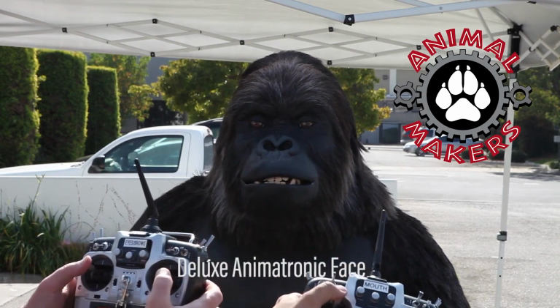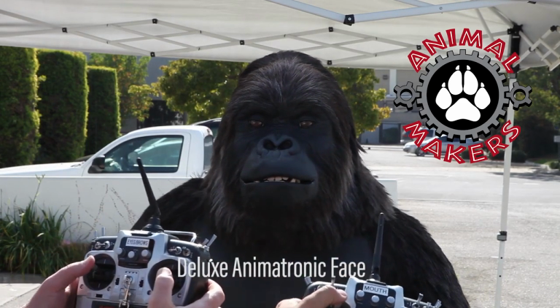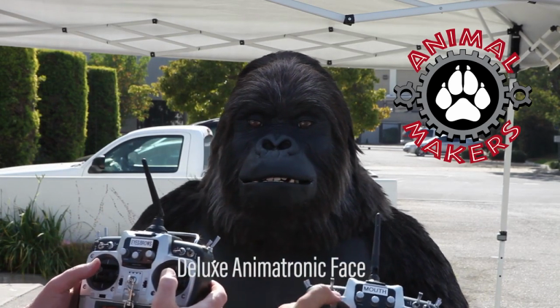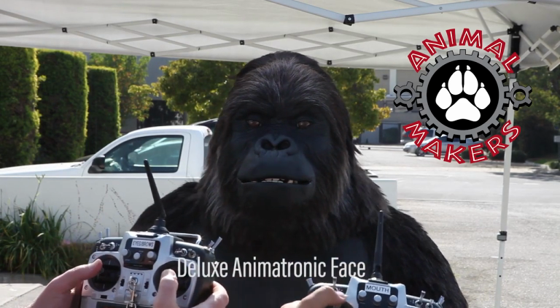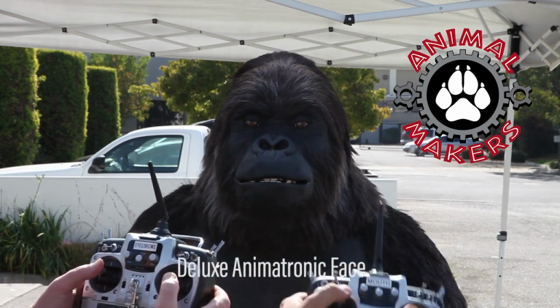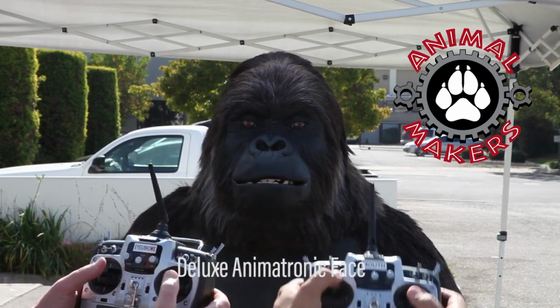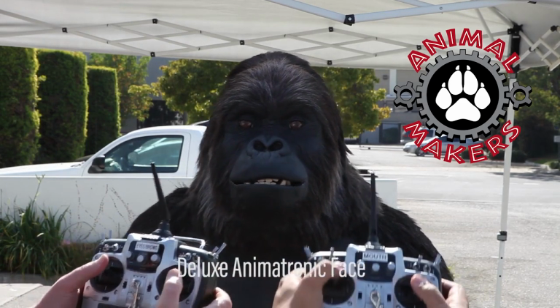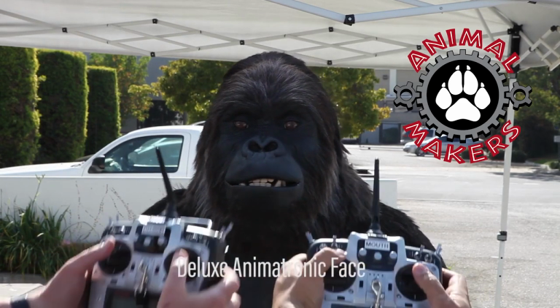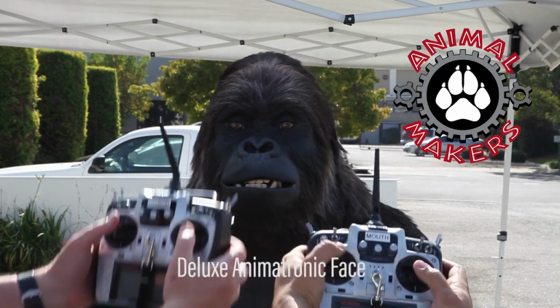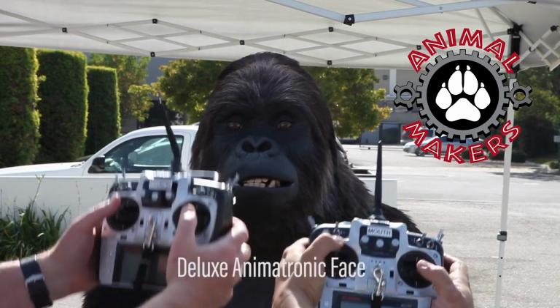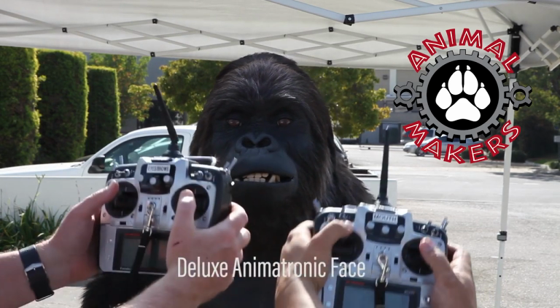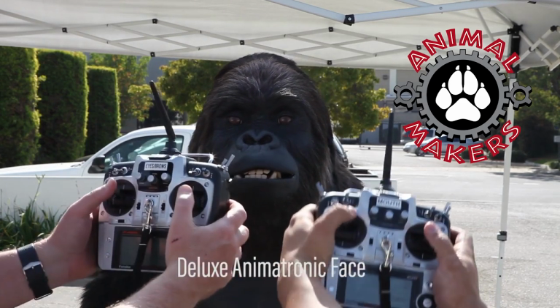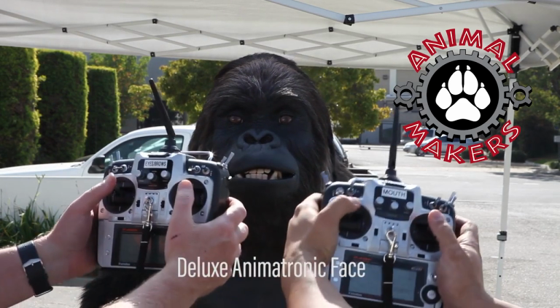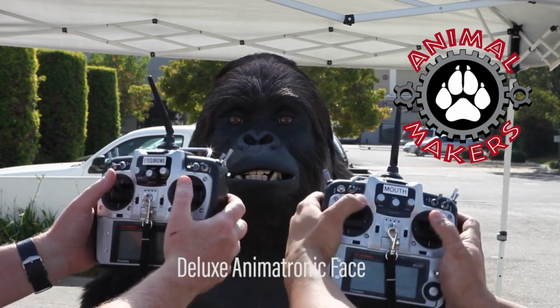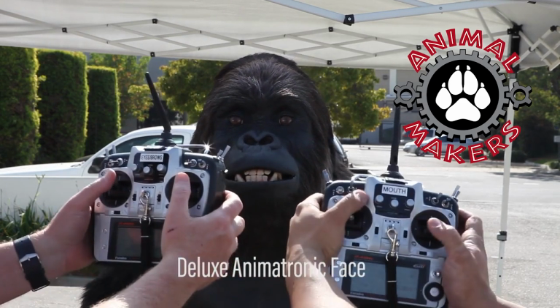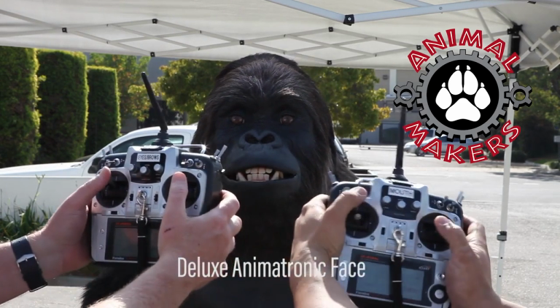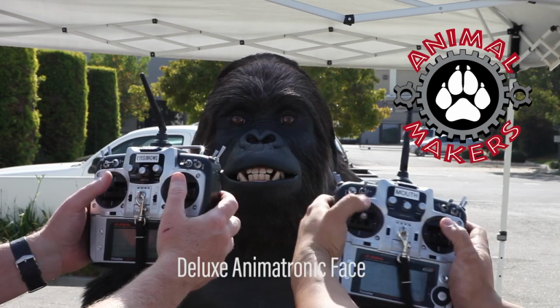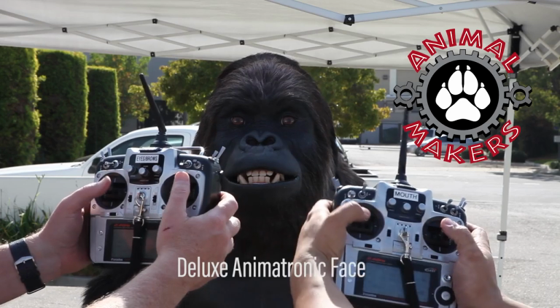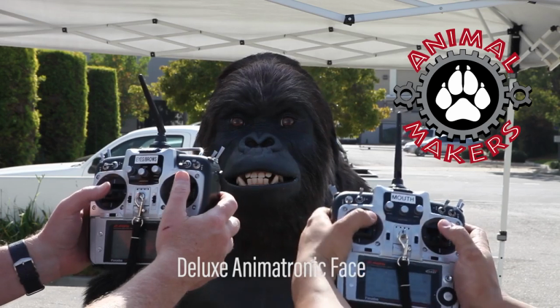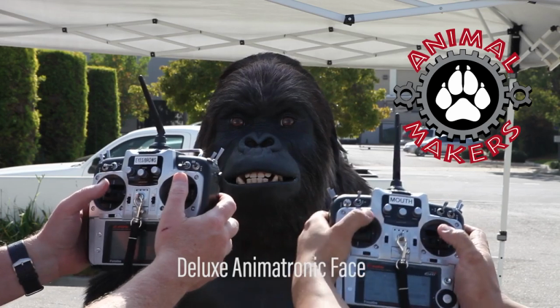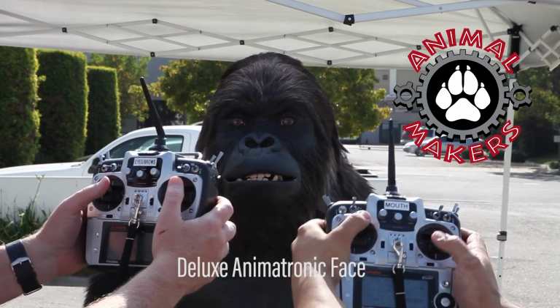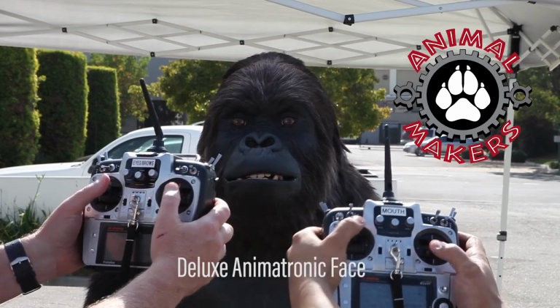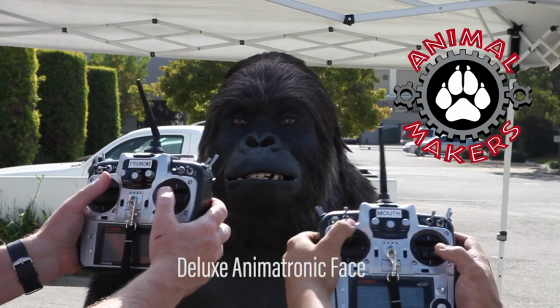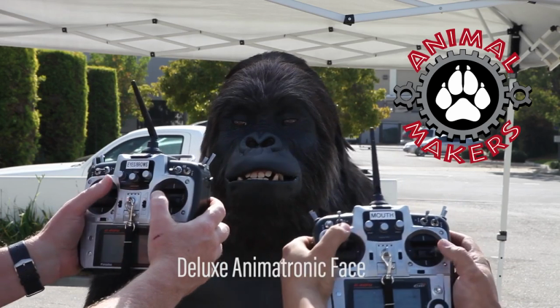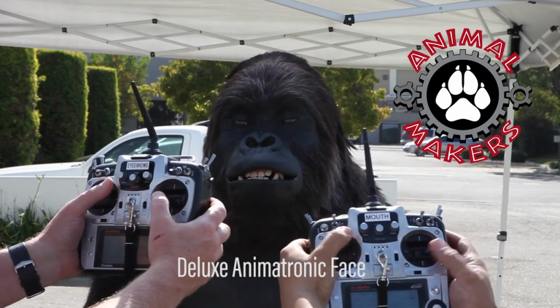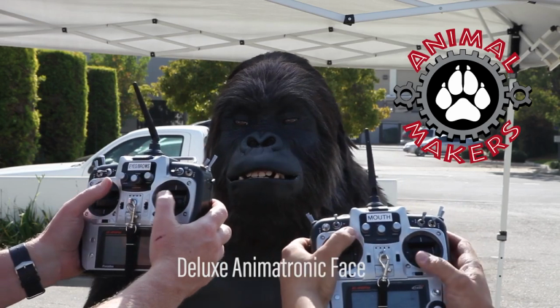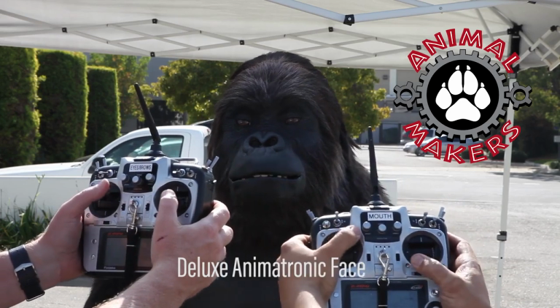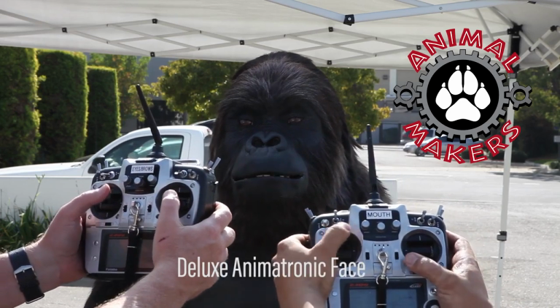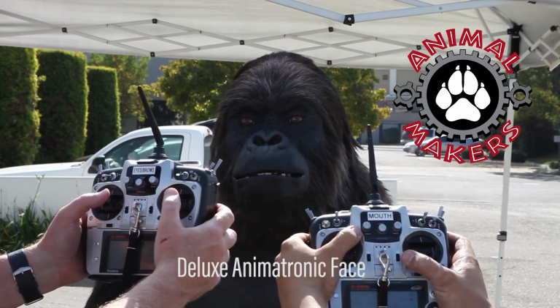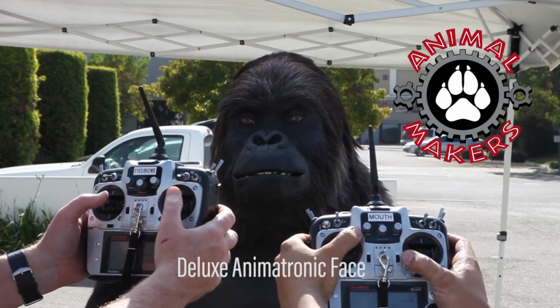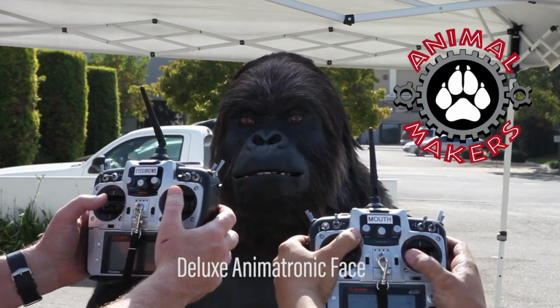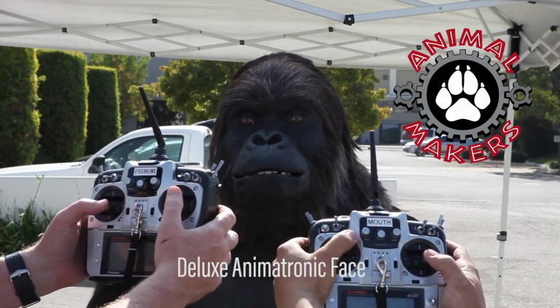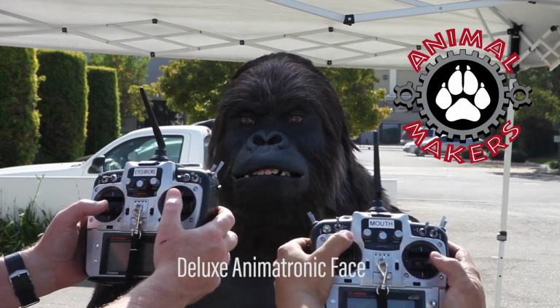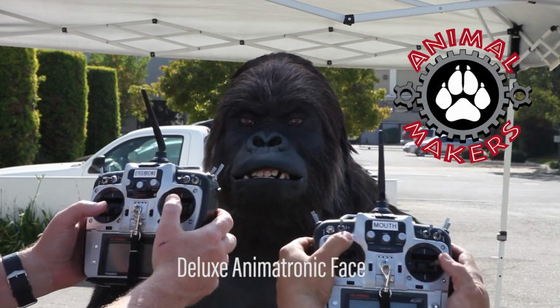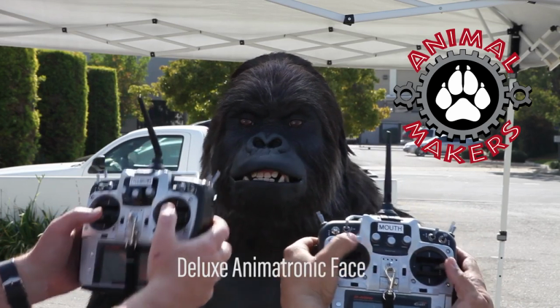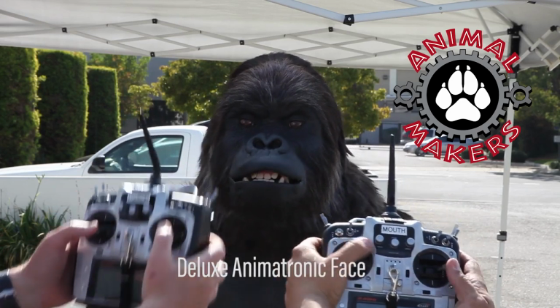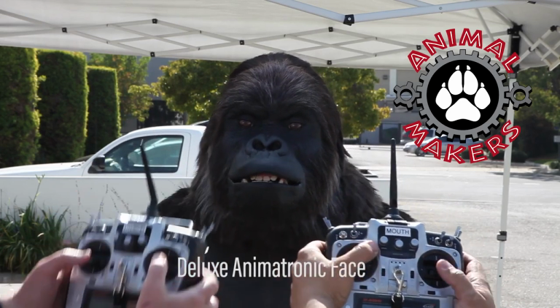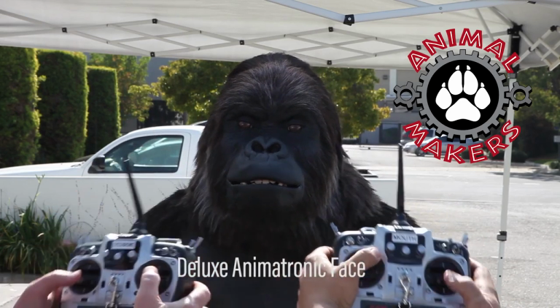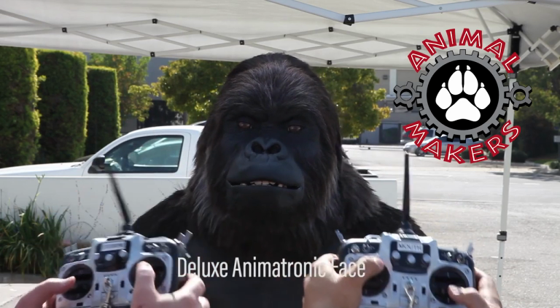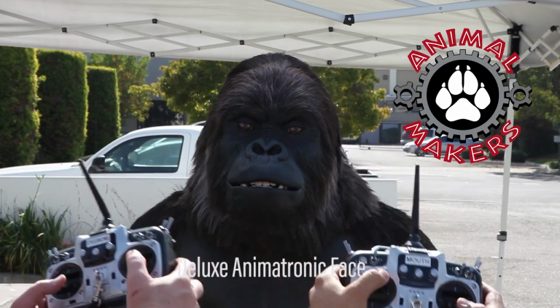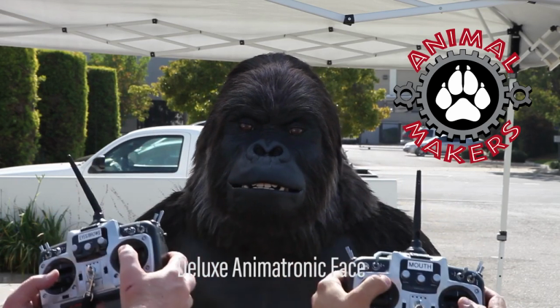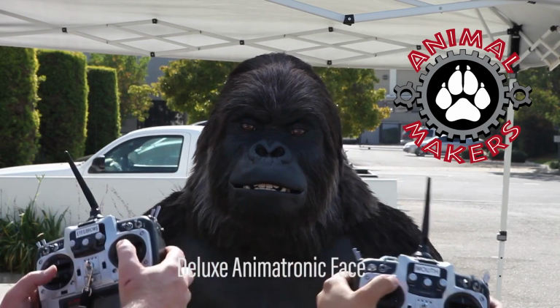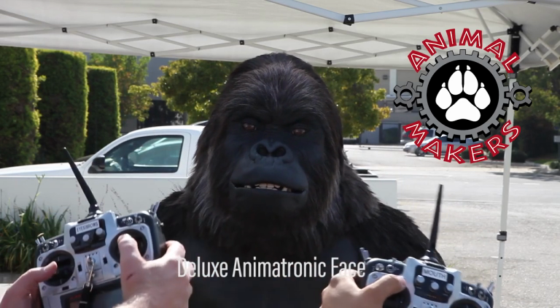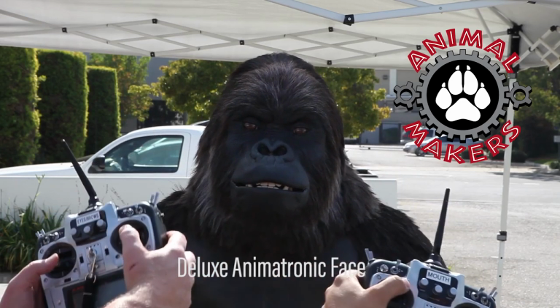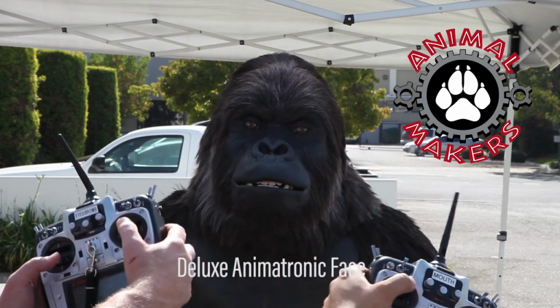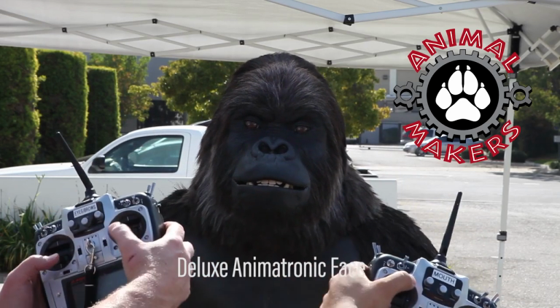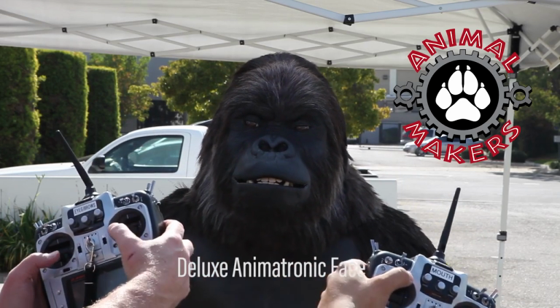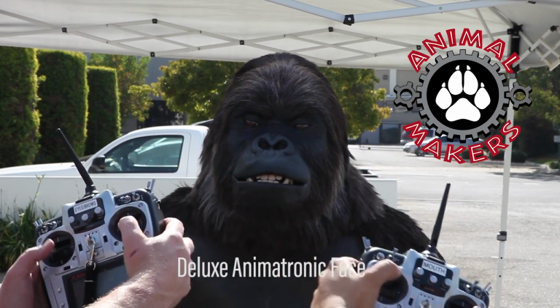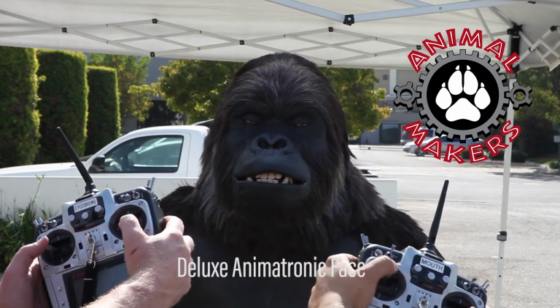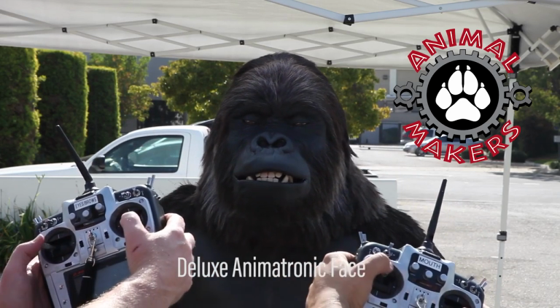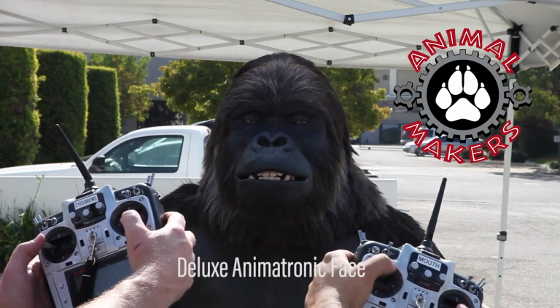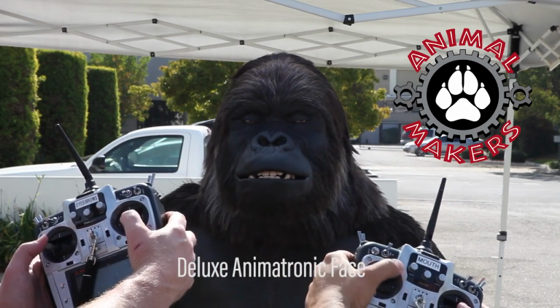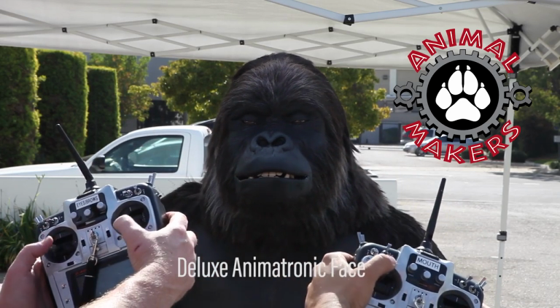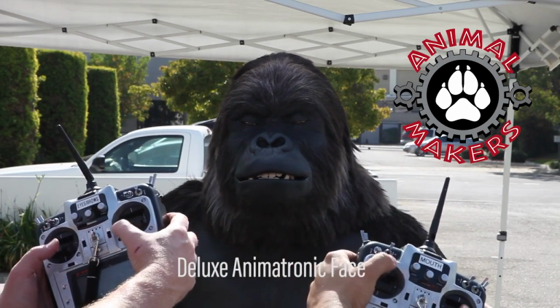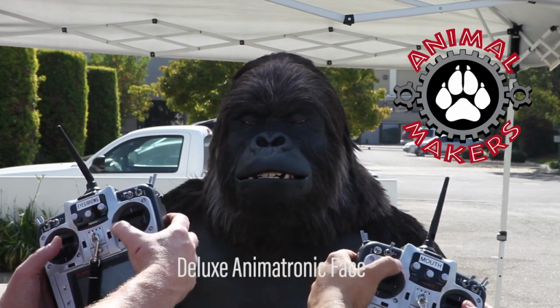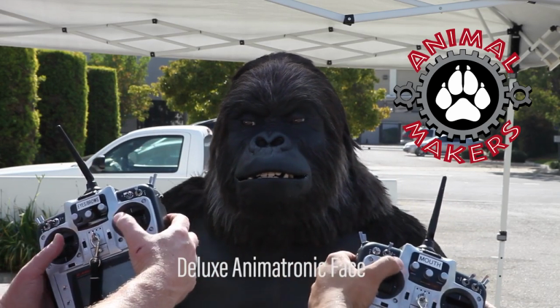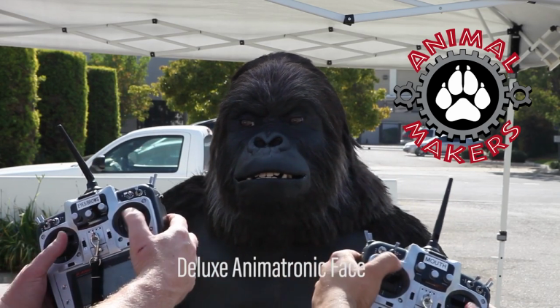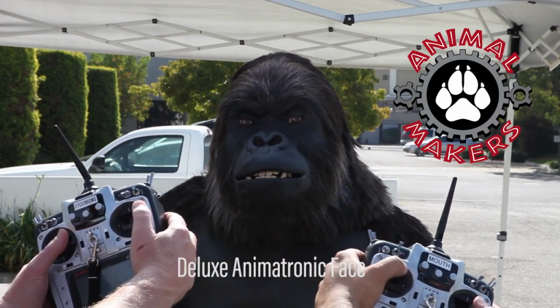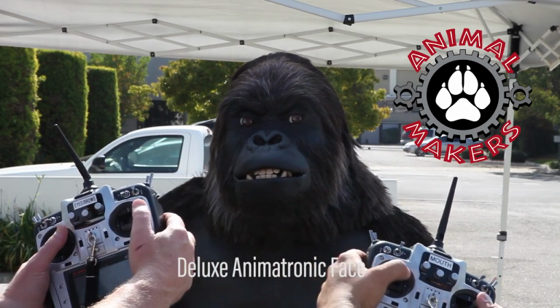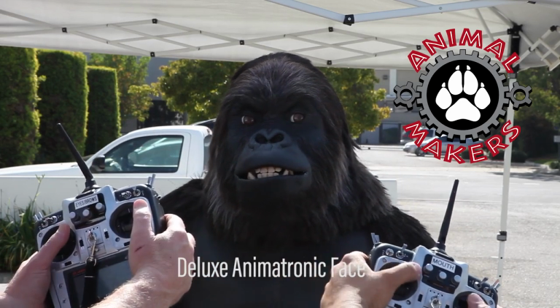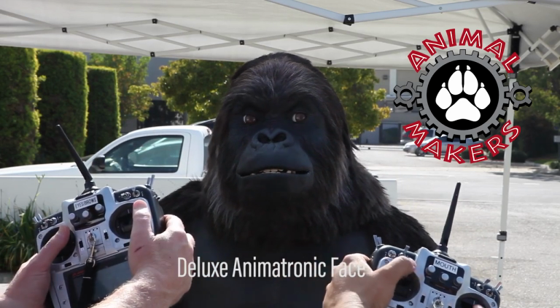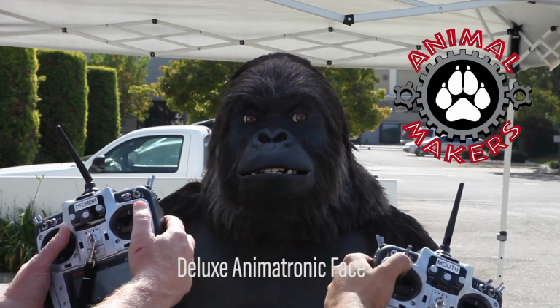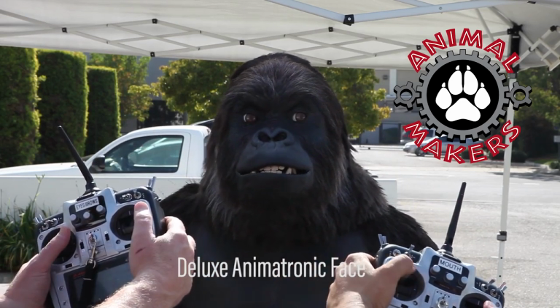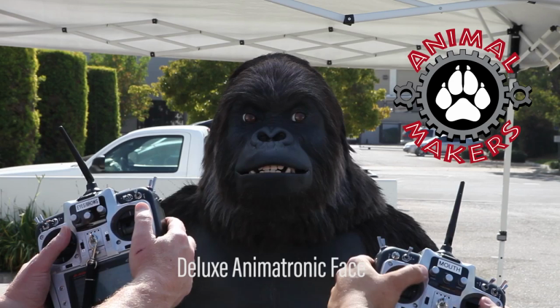This animated face offers the following animations. Eye blinks on the right, eye blinks on the left — so those are winks.